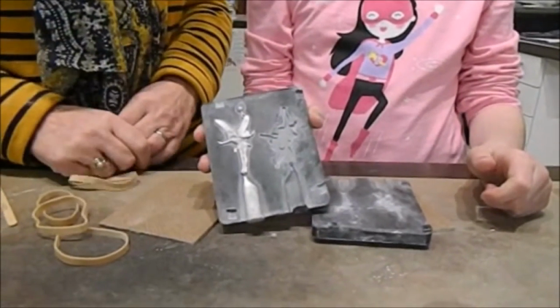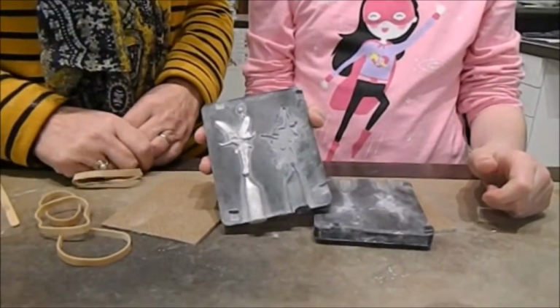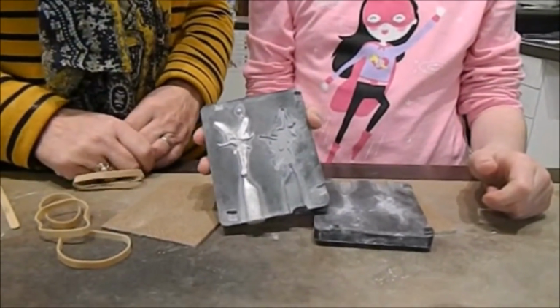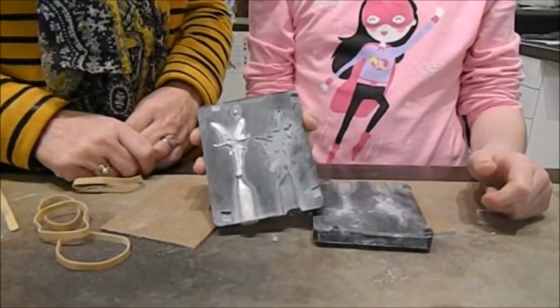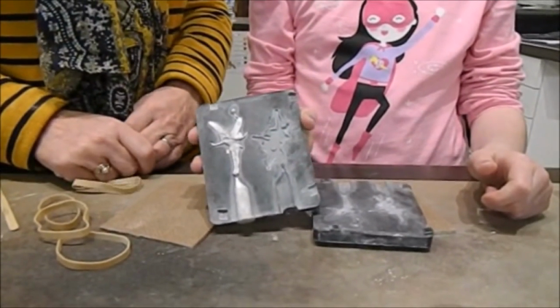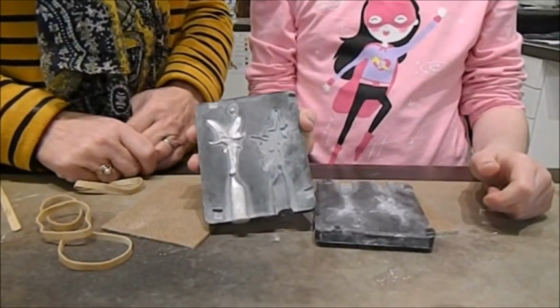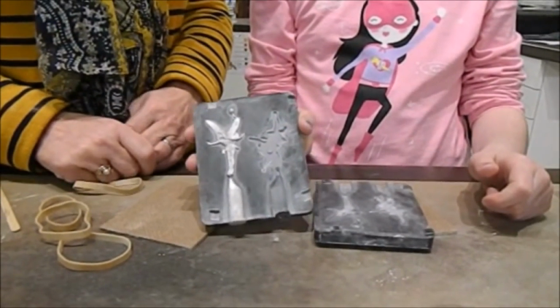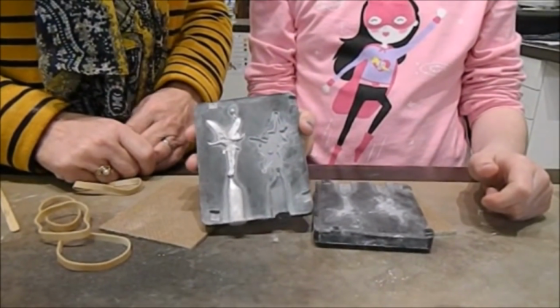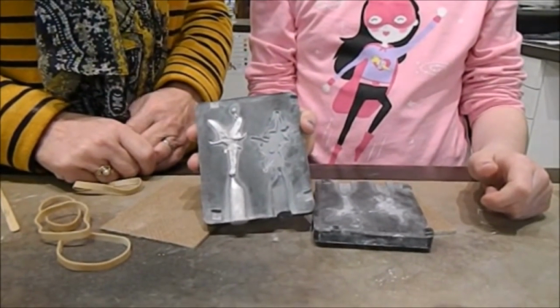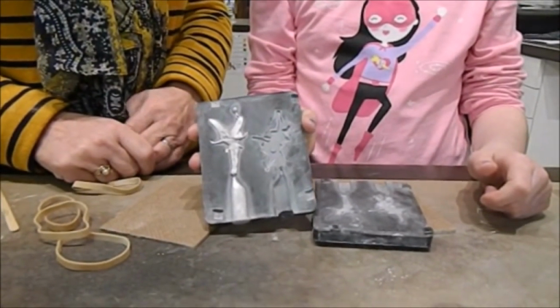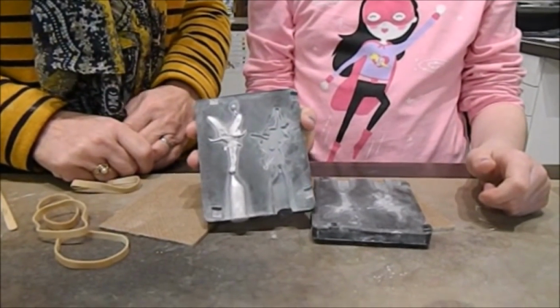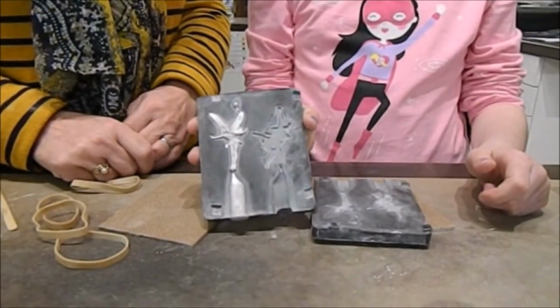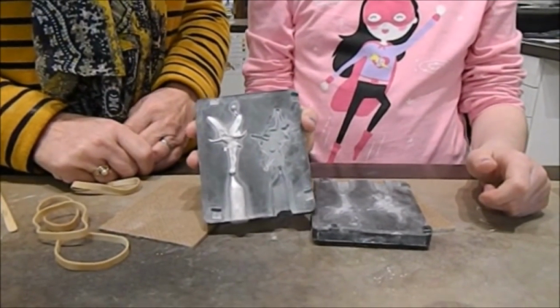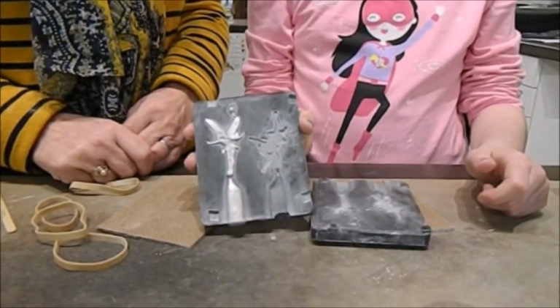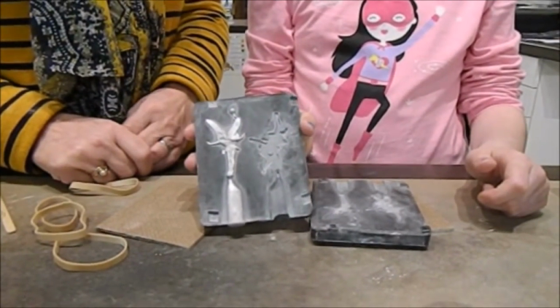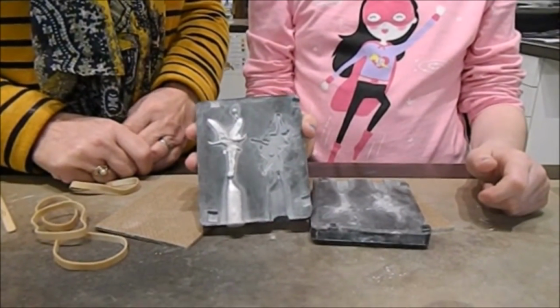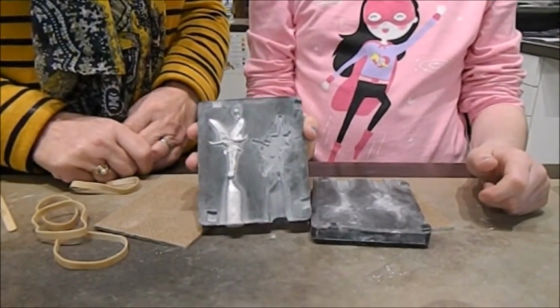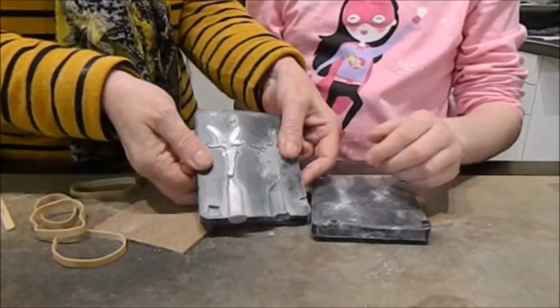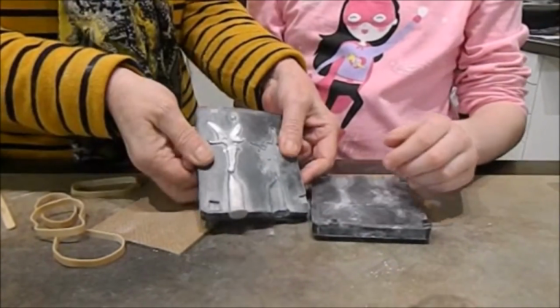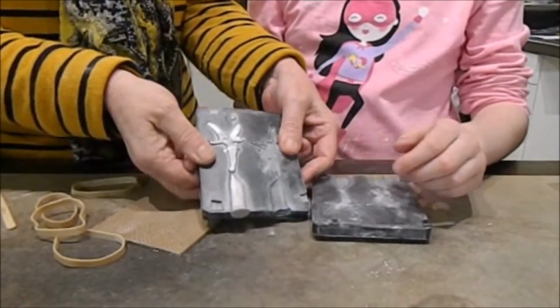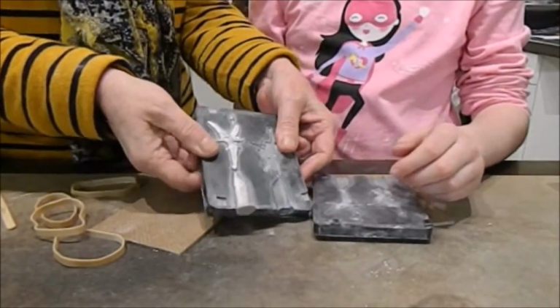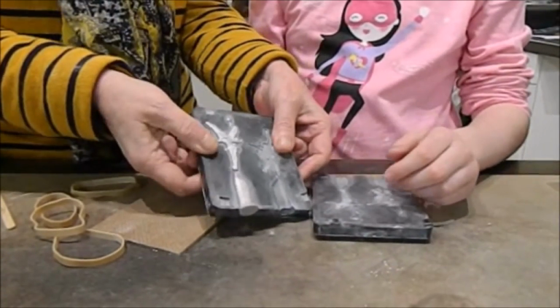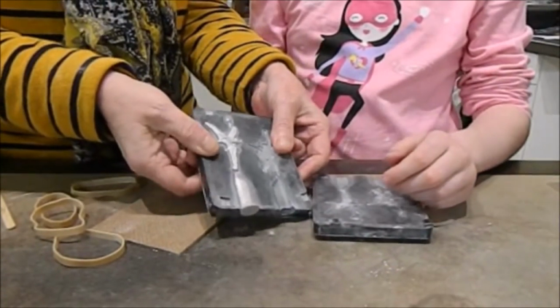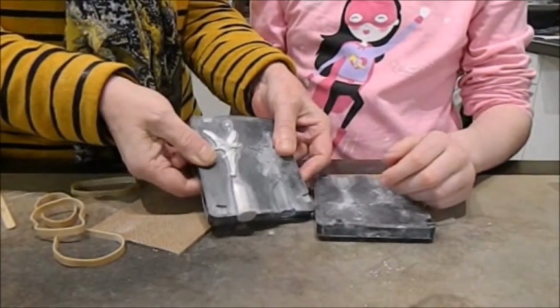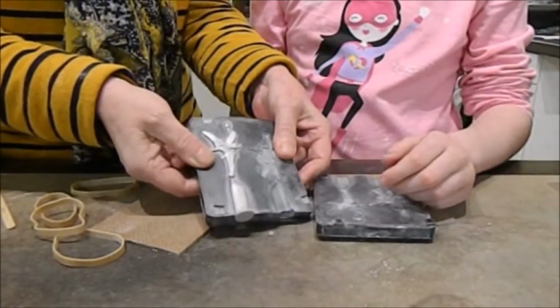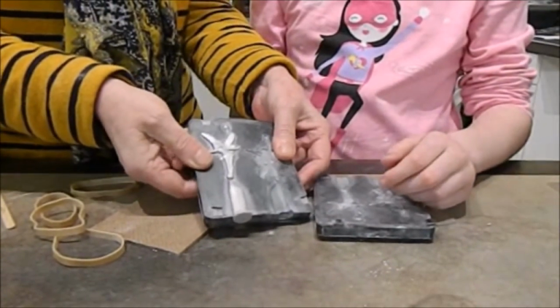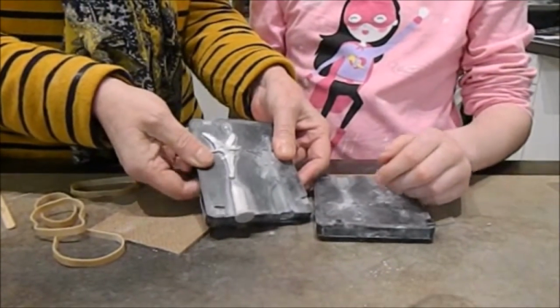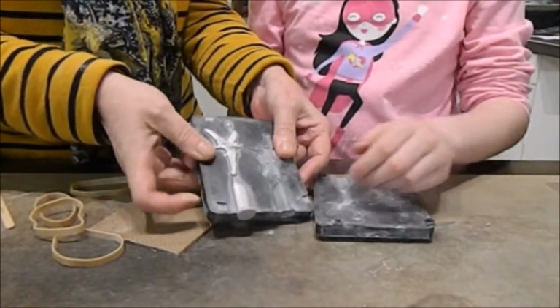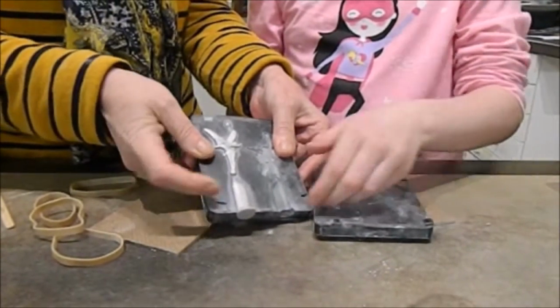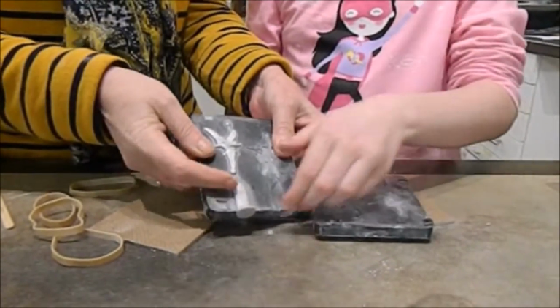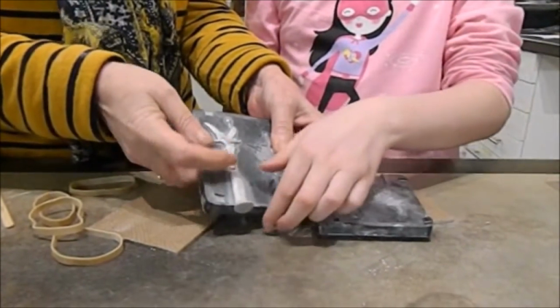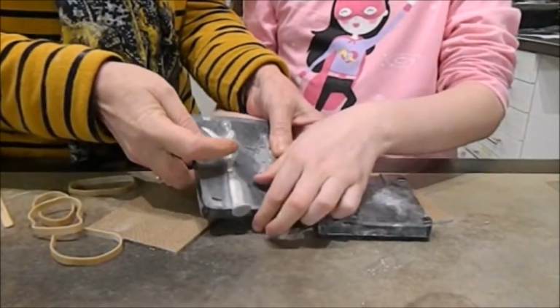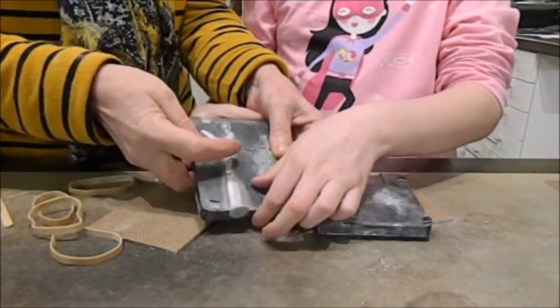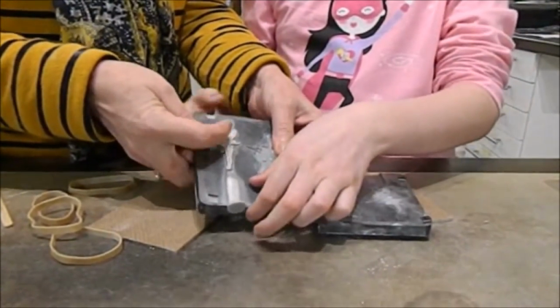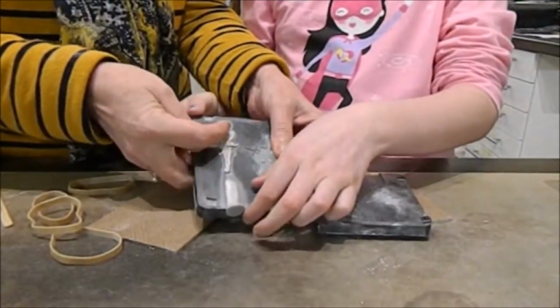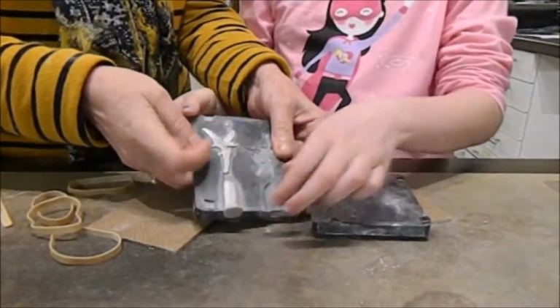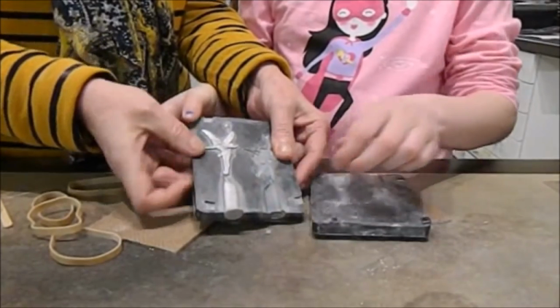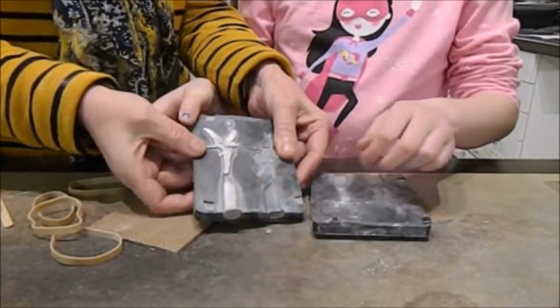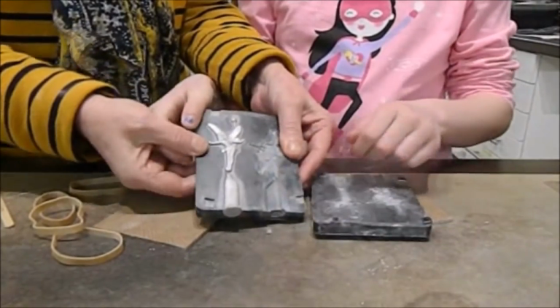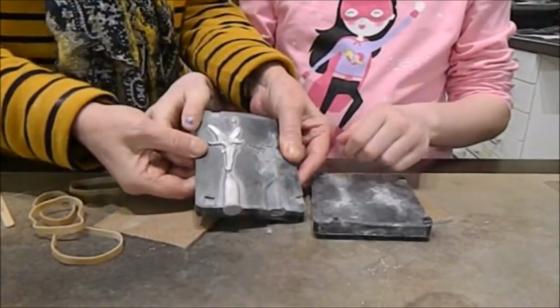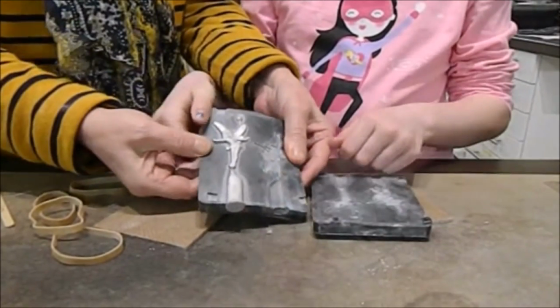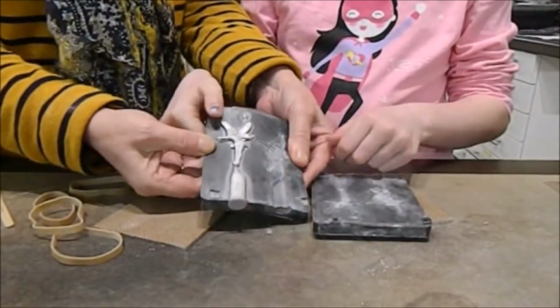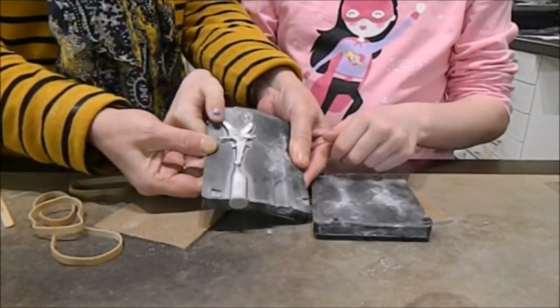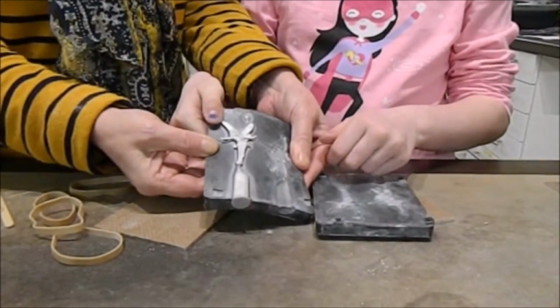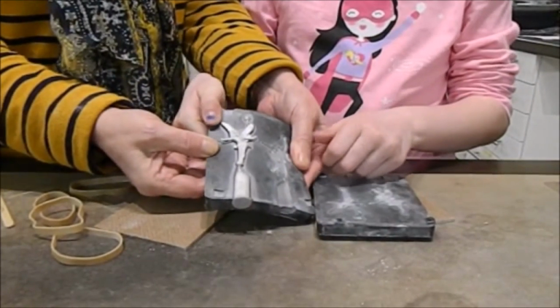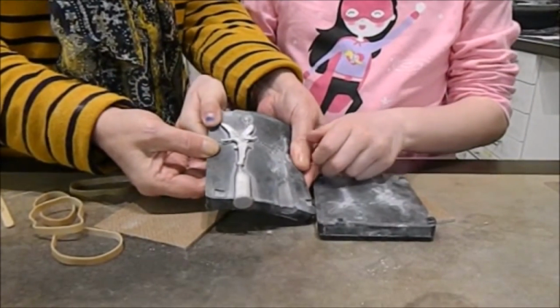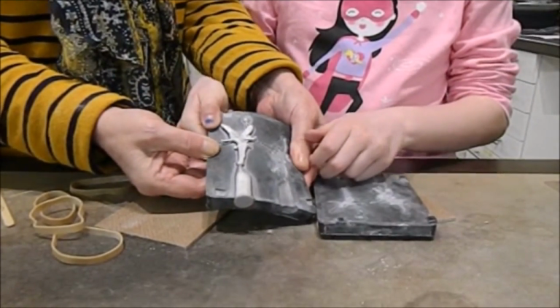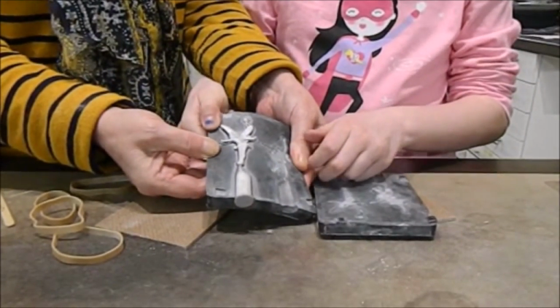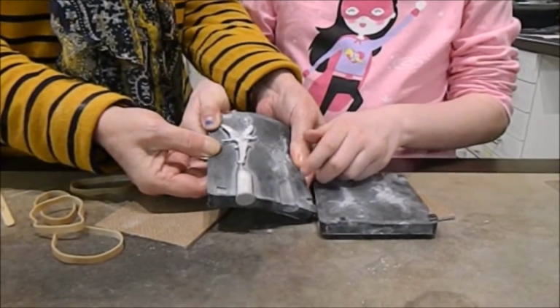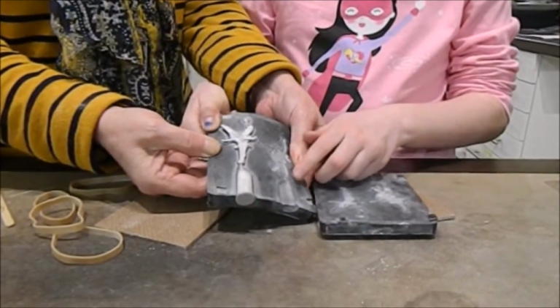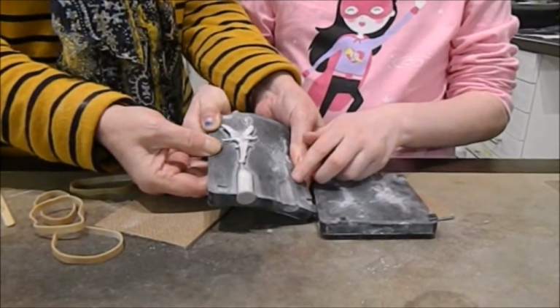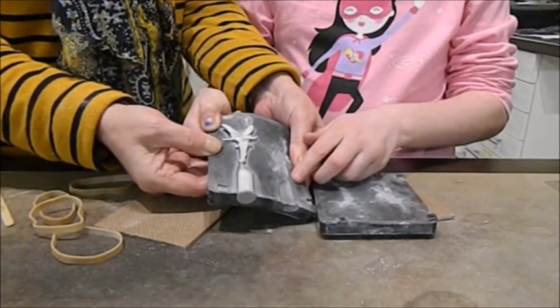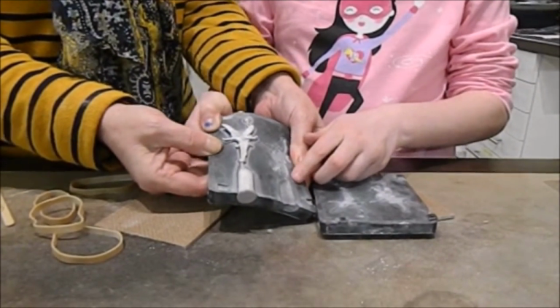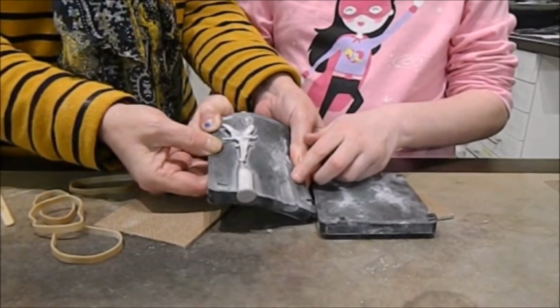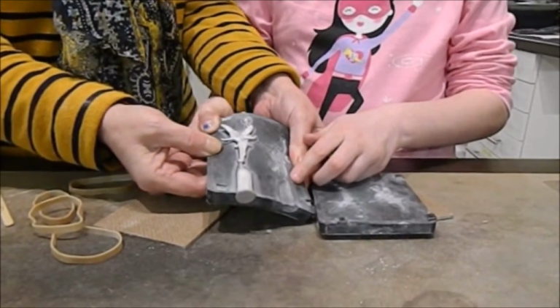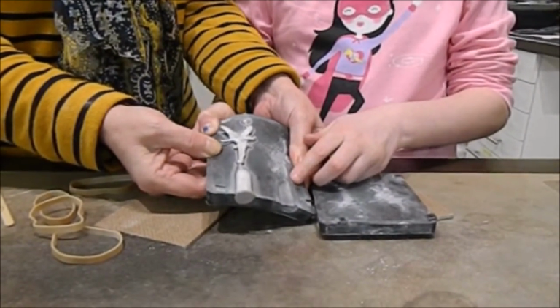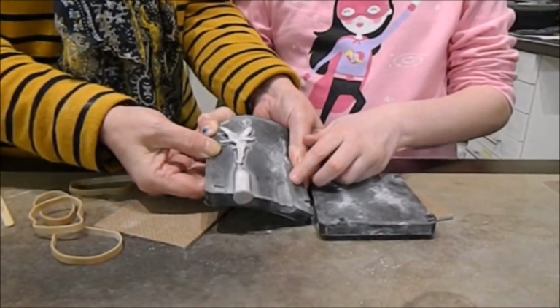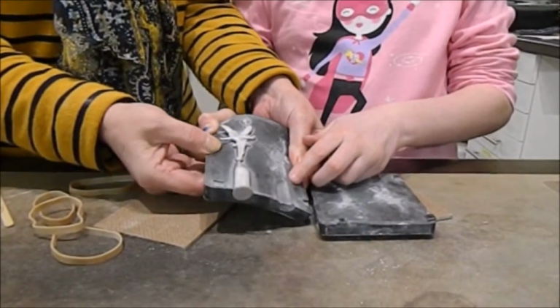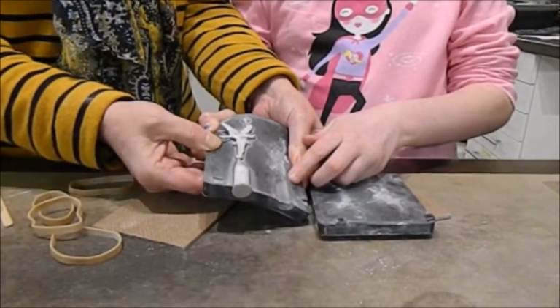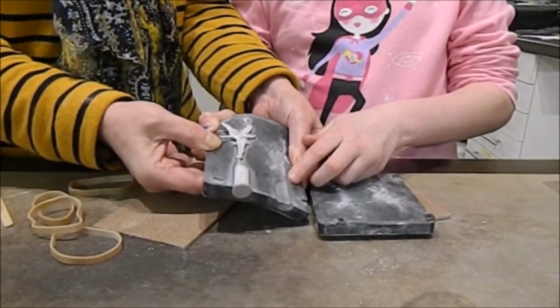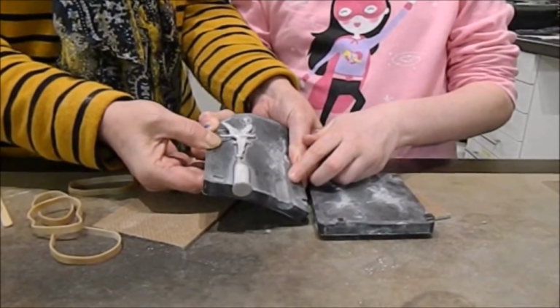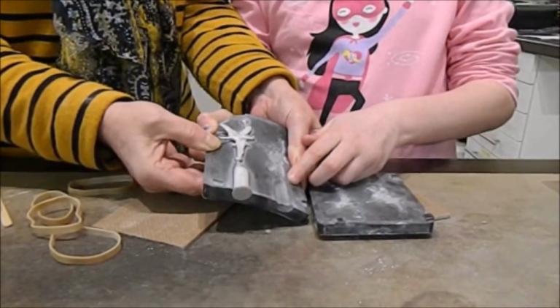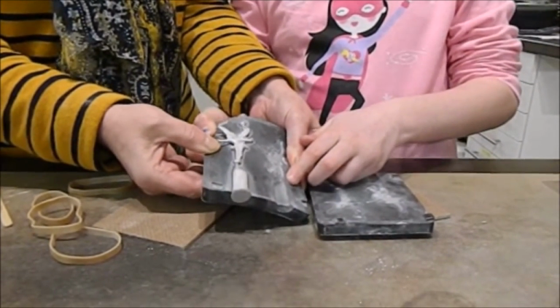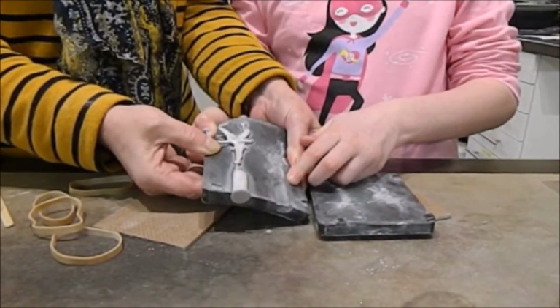You can let this cool for another minute or so and then bend the mould and you can pop the figure out without damaging the mould.